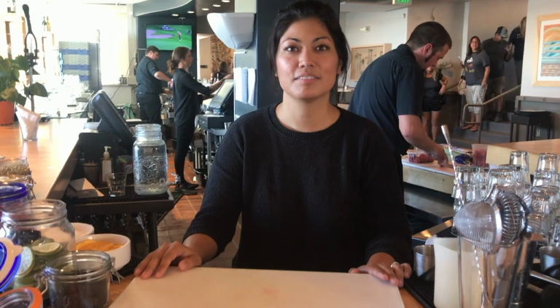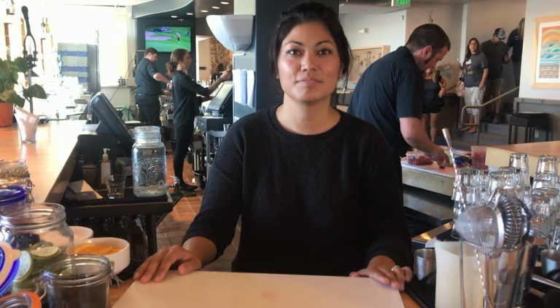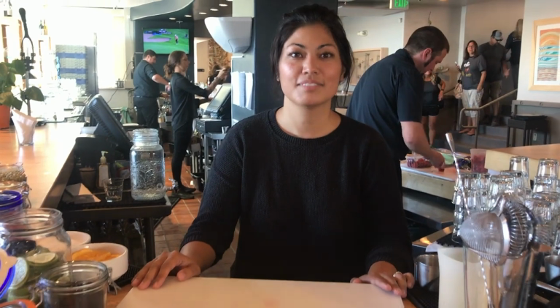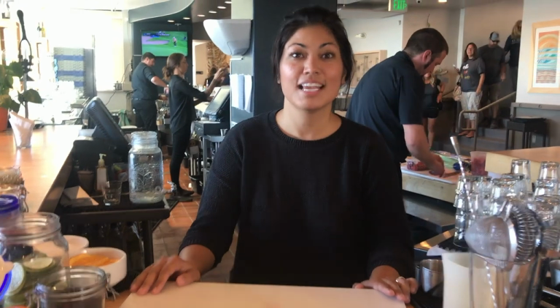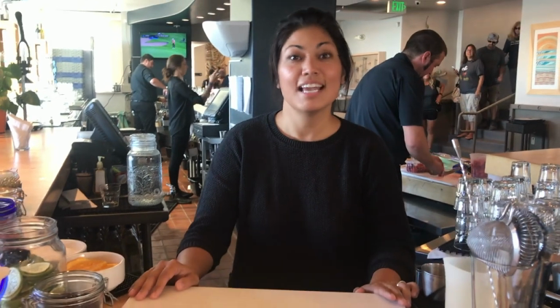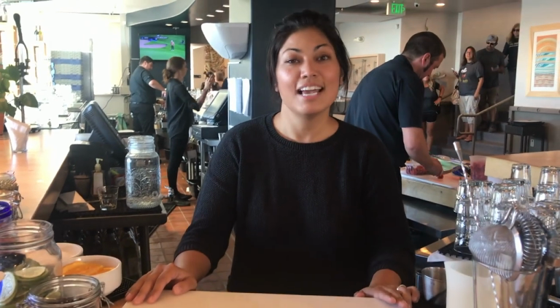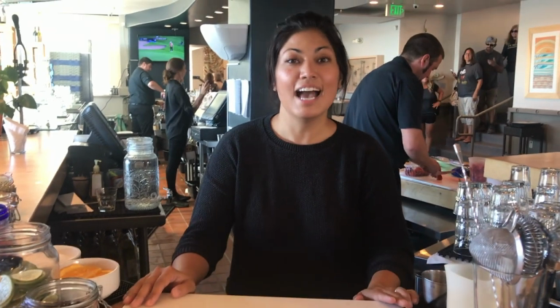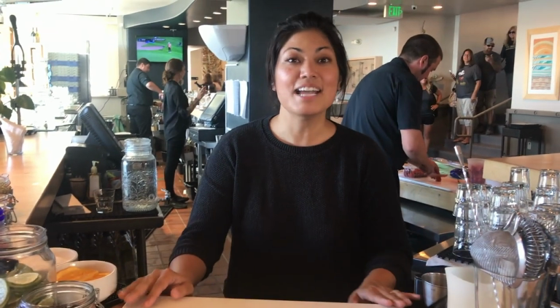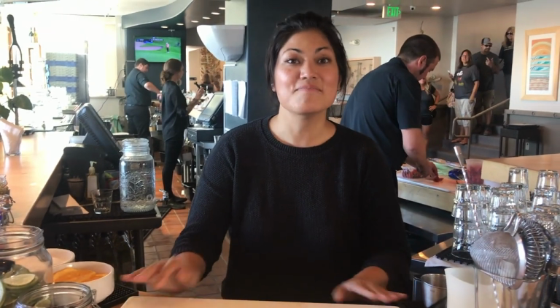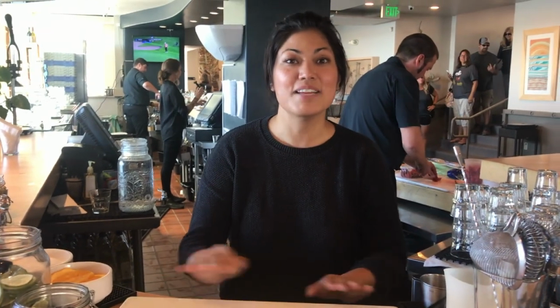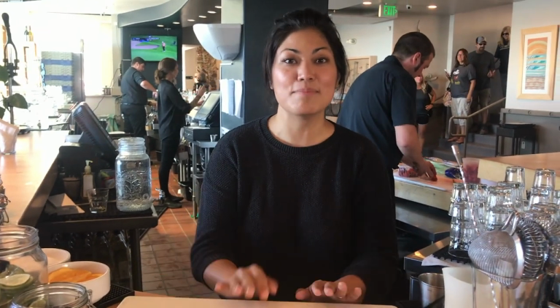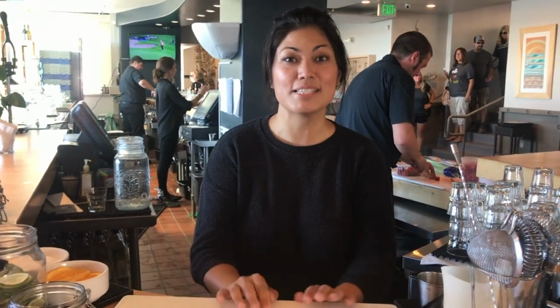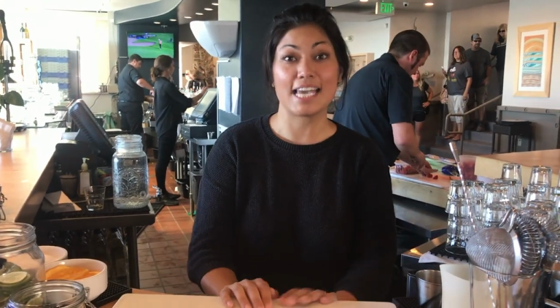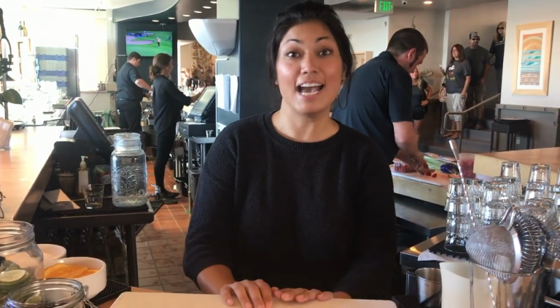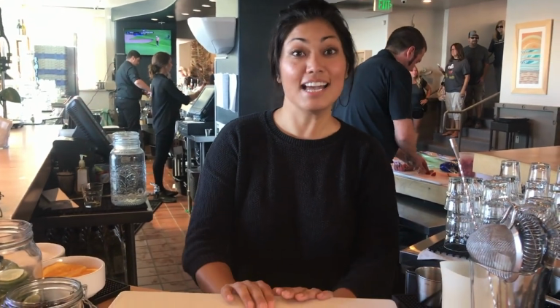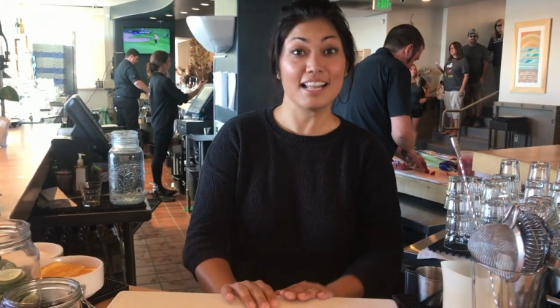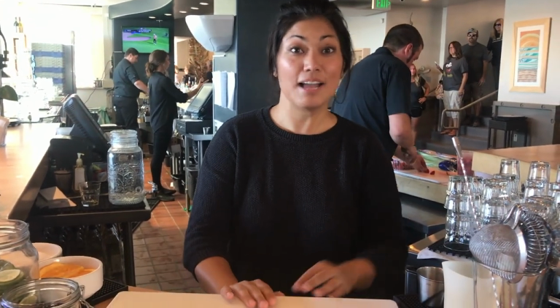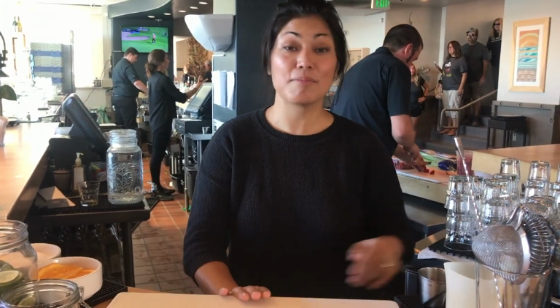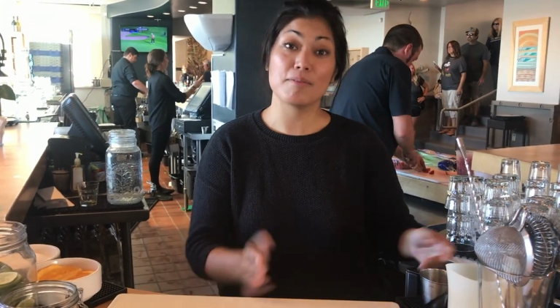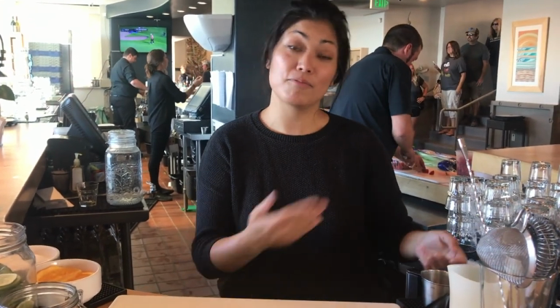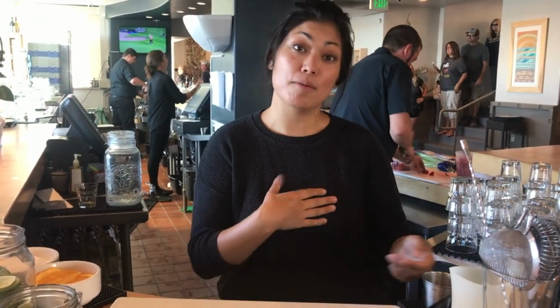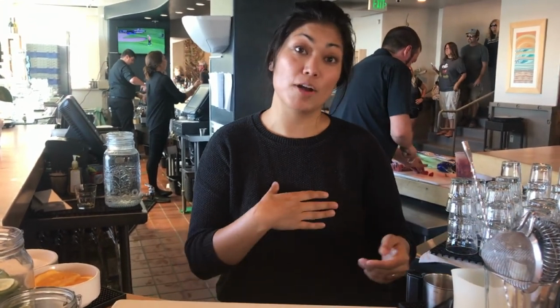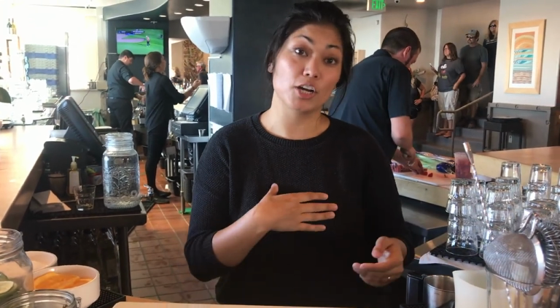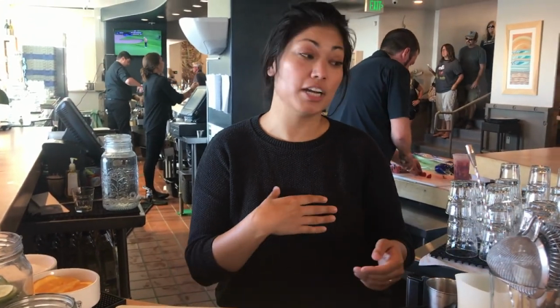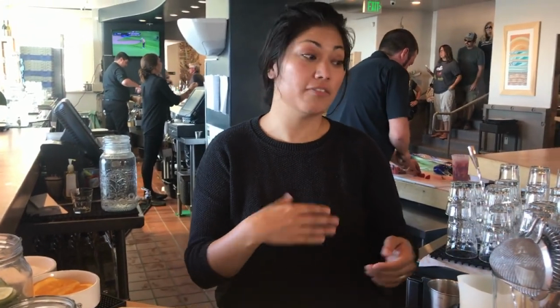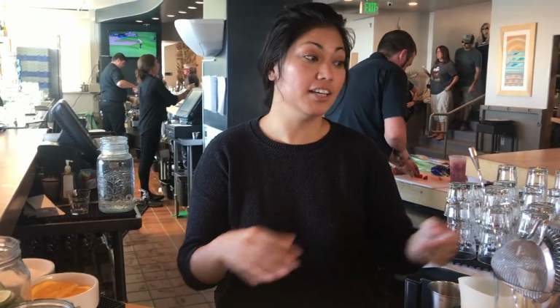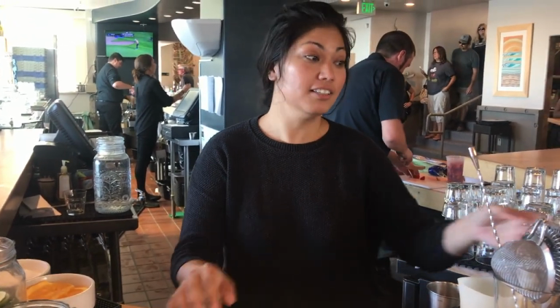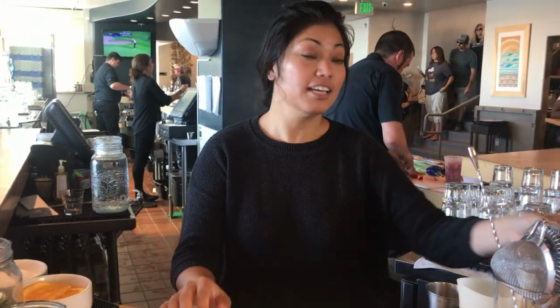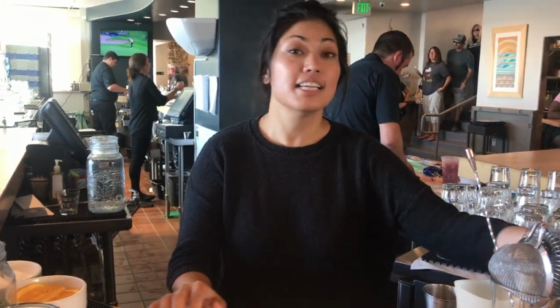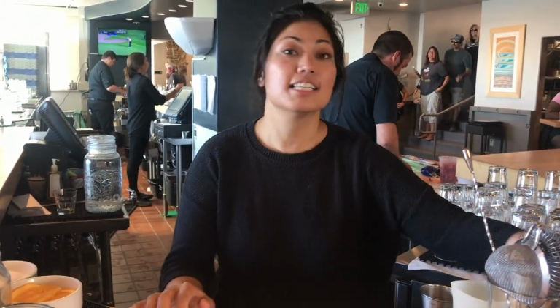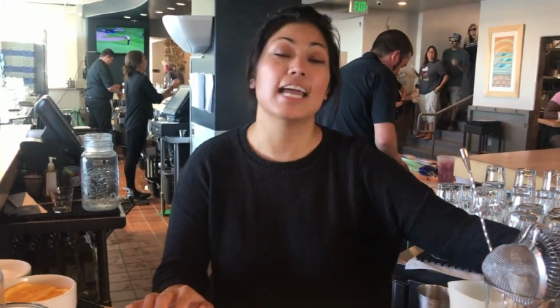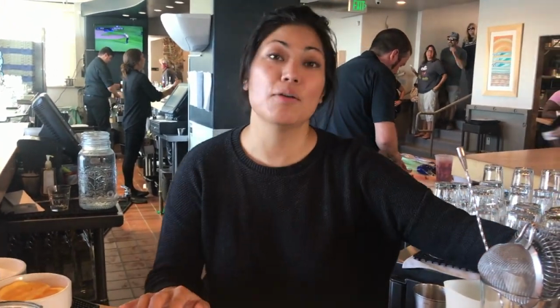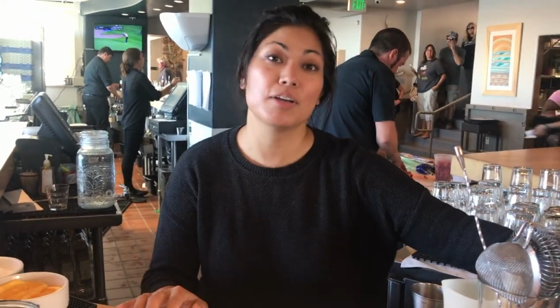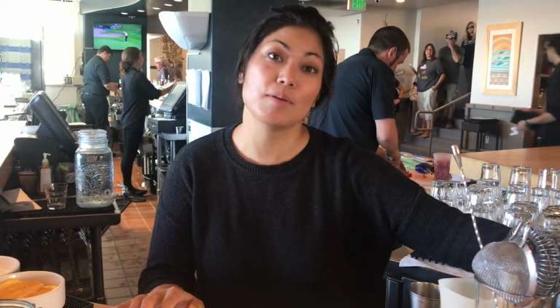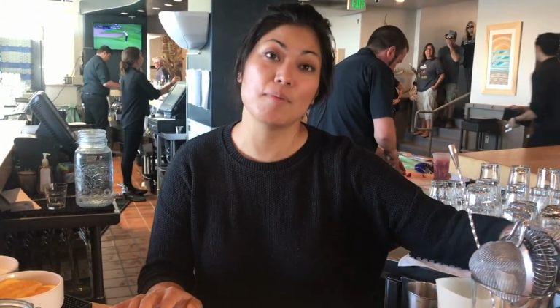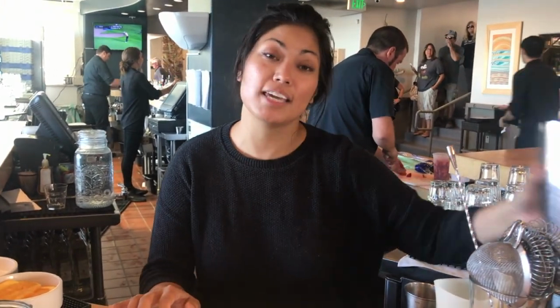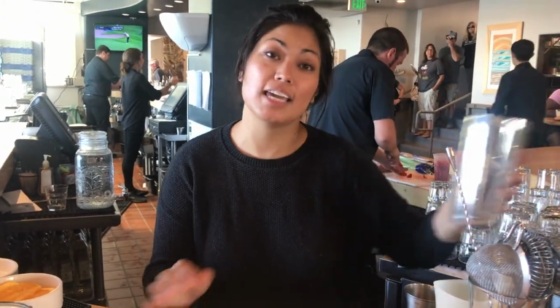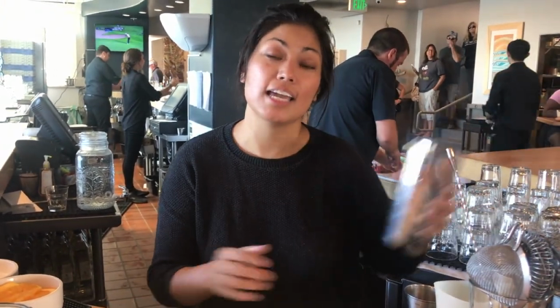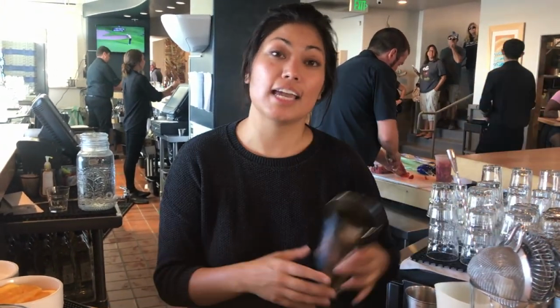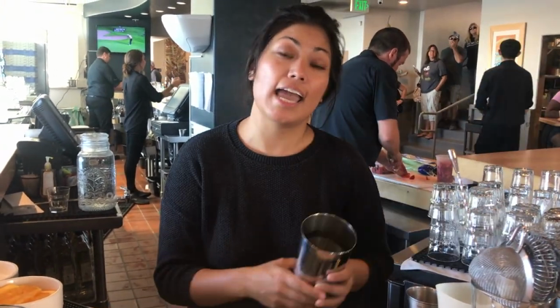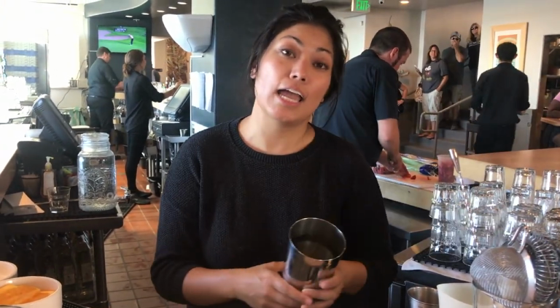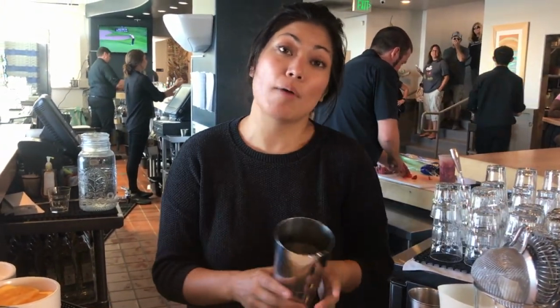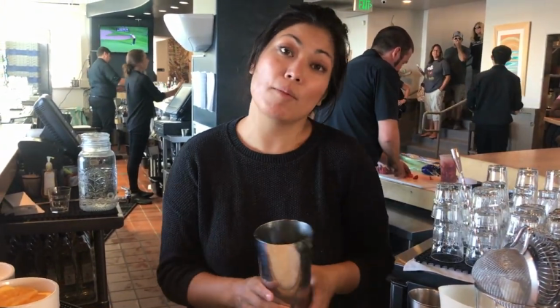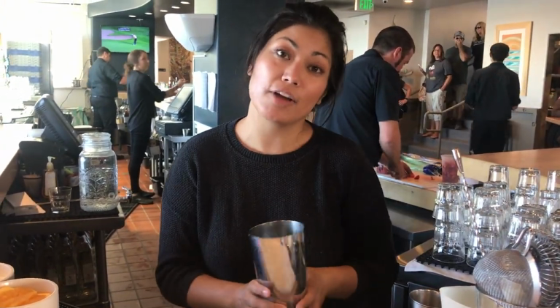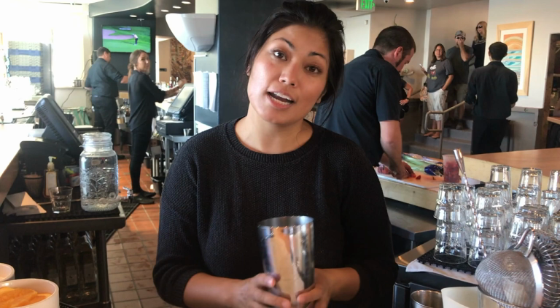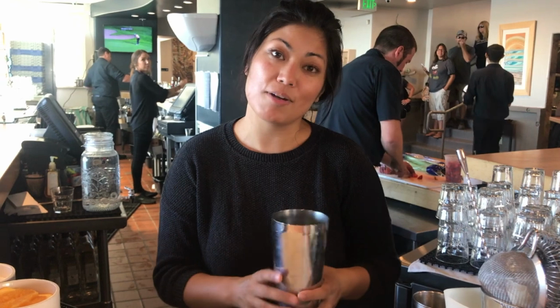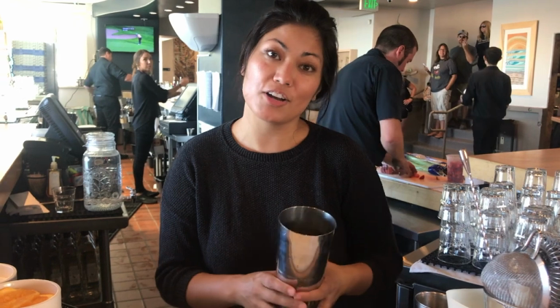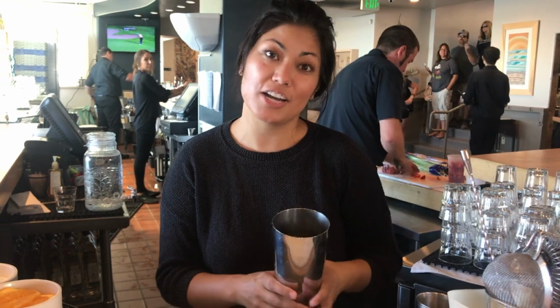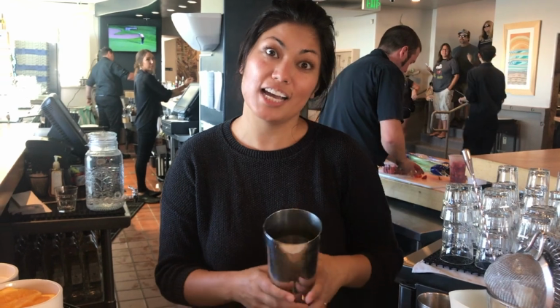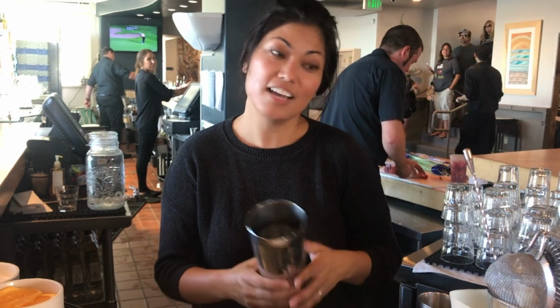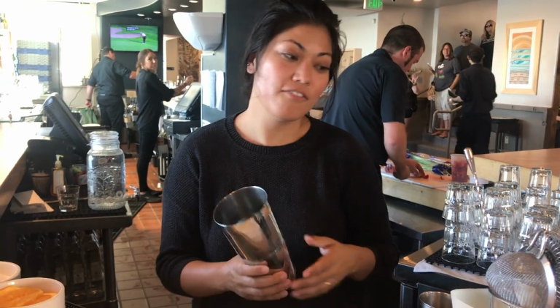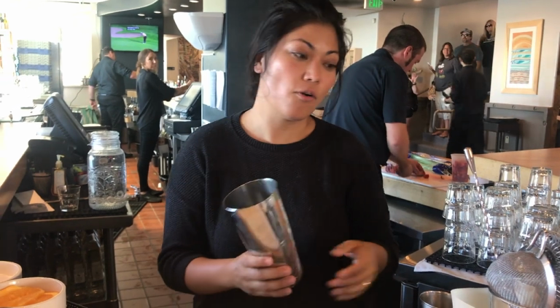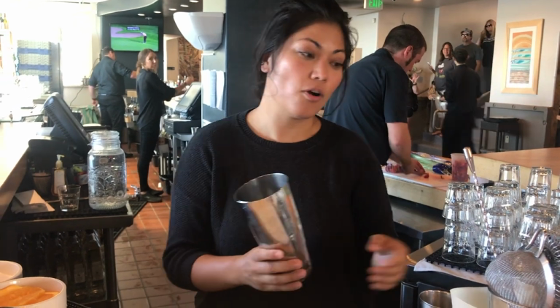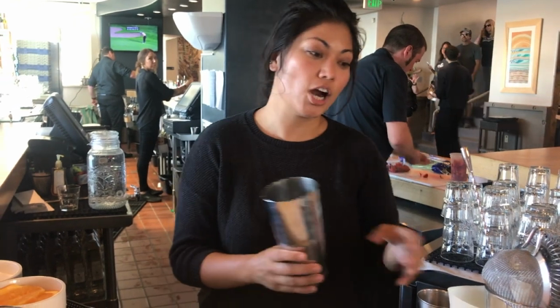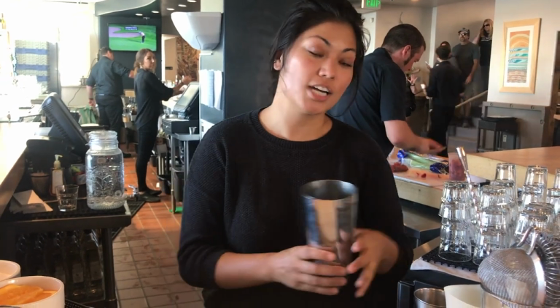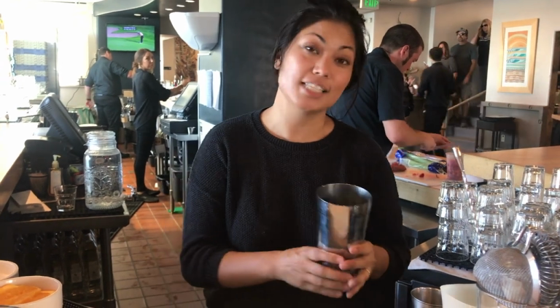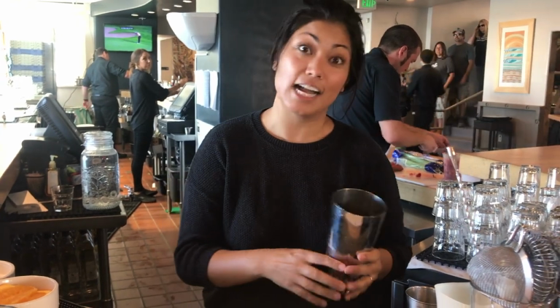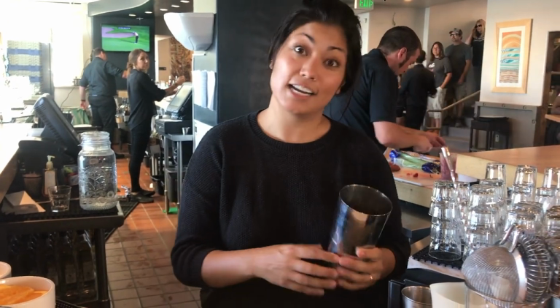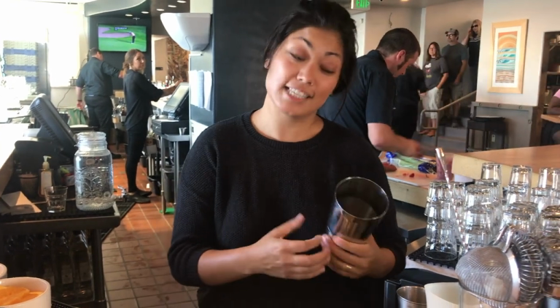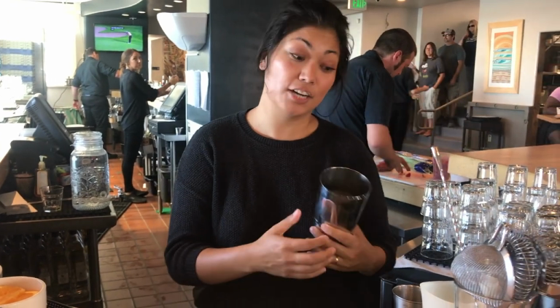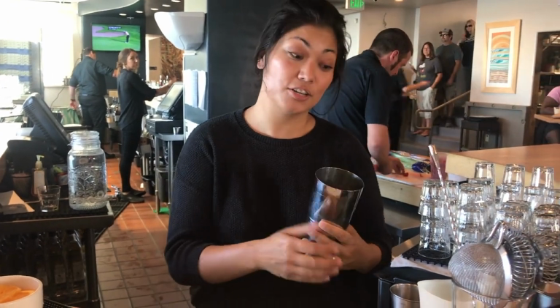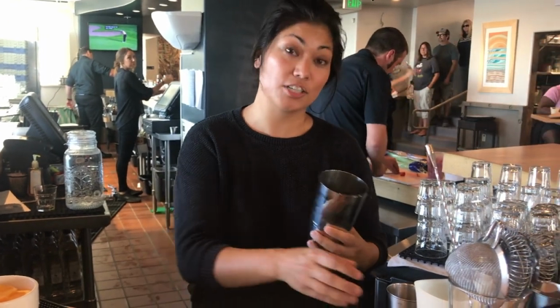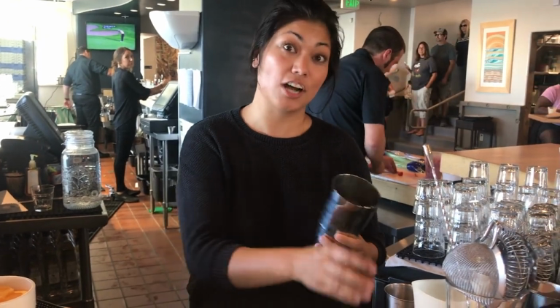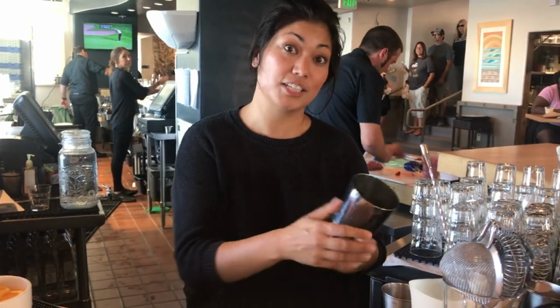Hi, my name is Kat and I'm from Margaritaville. Today we're going to be making a pomegranate margarita for a Santa Cruz cocktail.